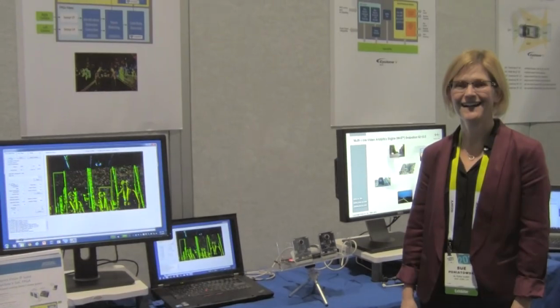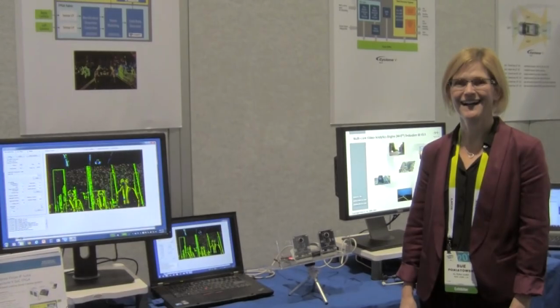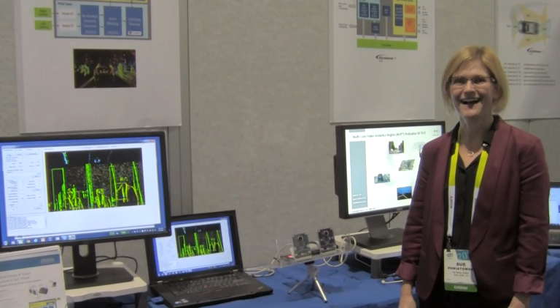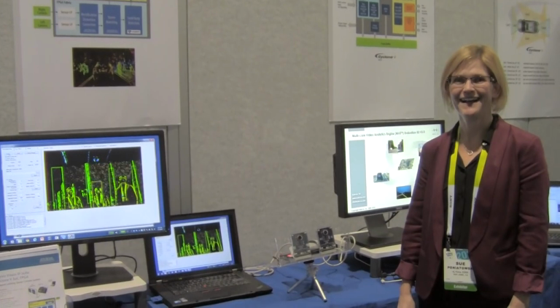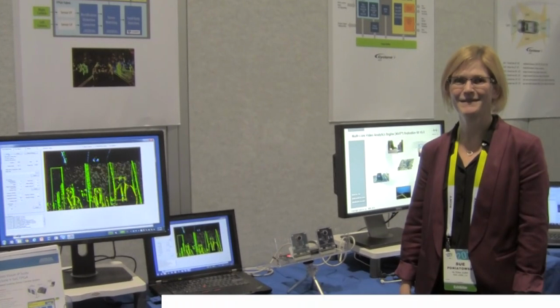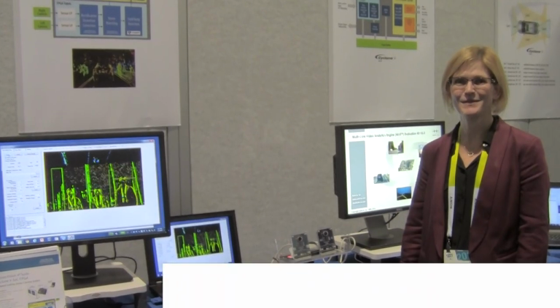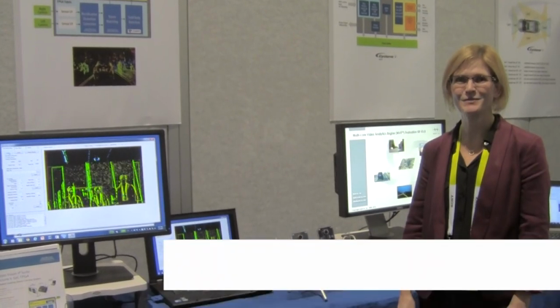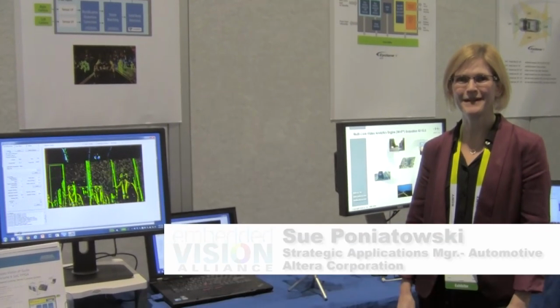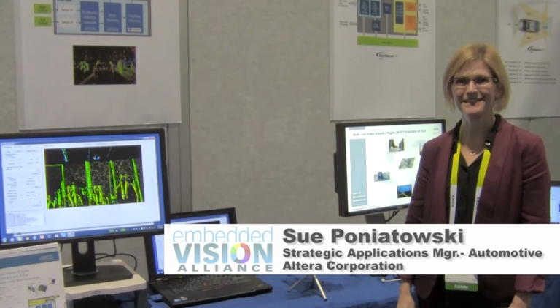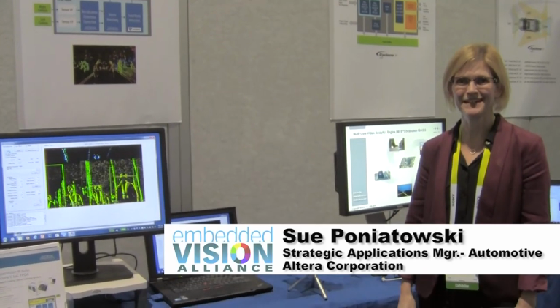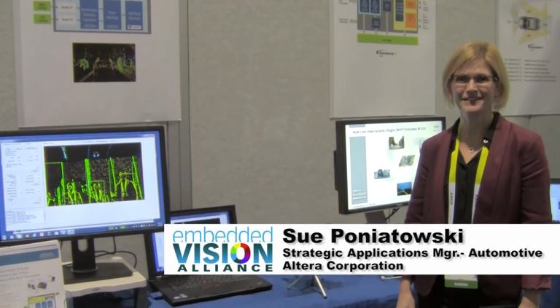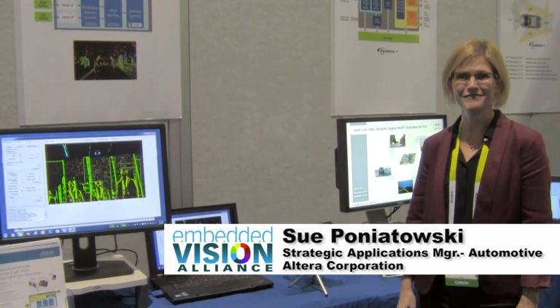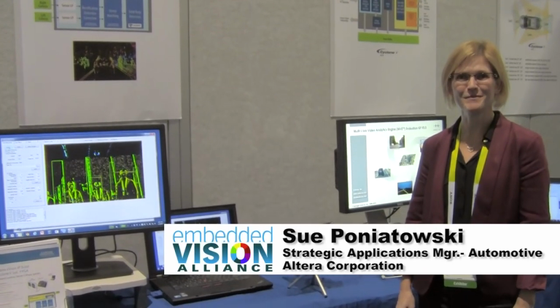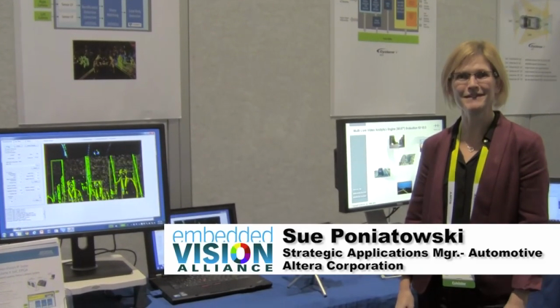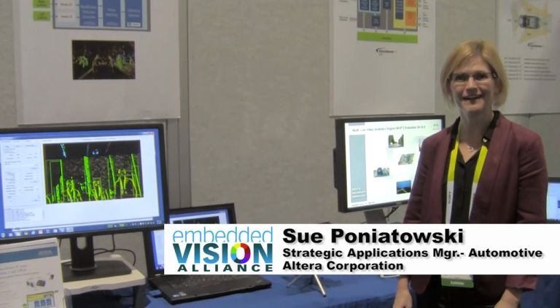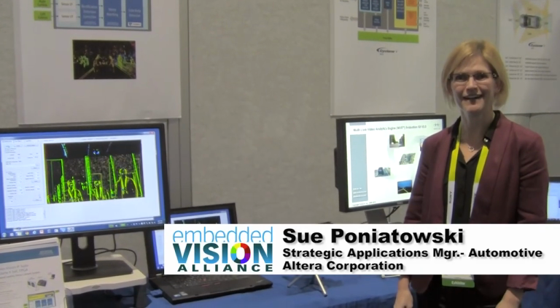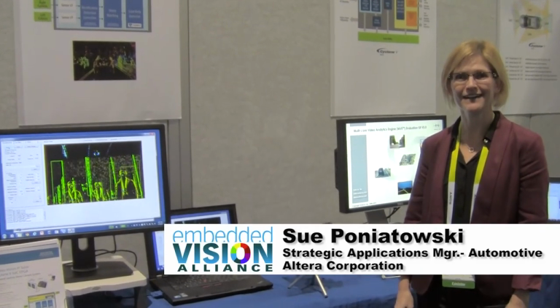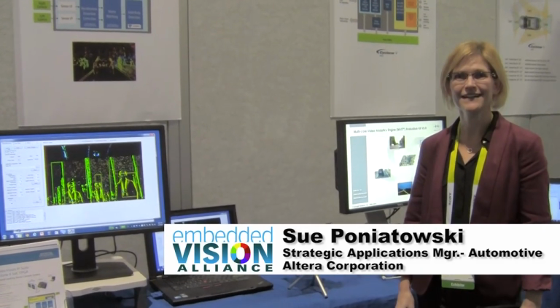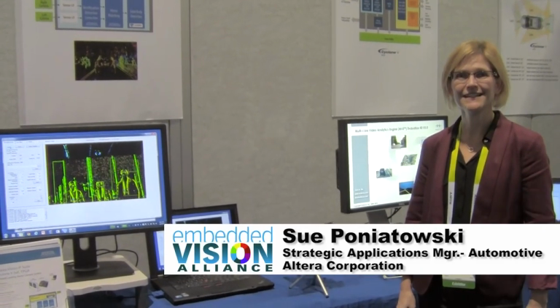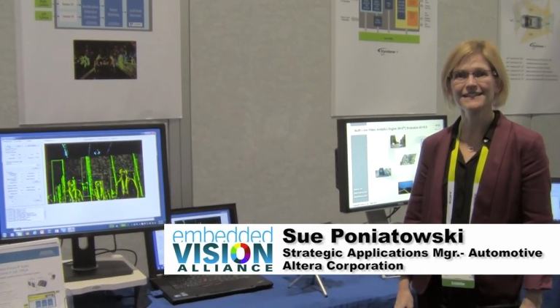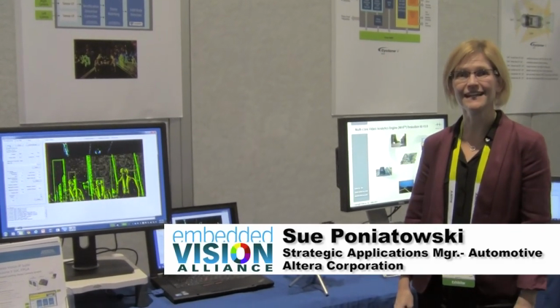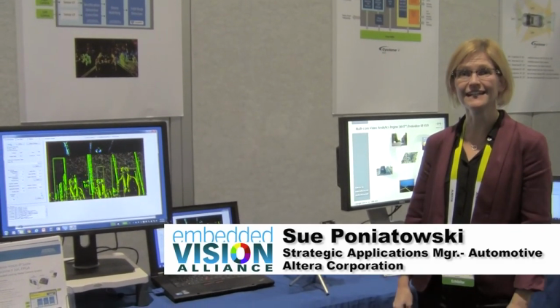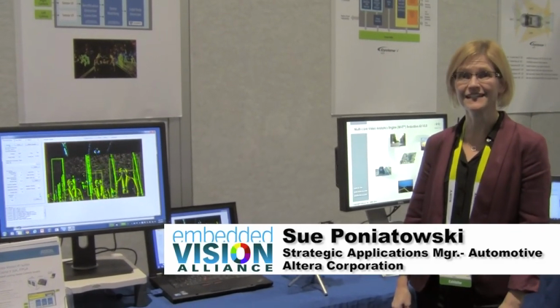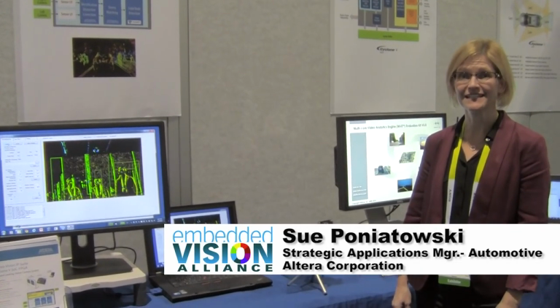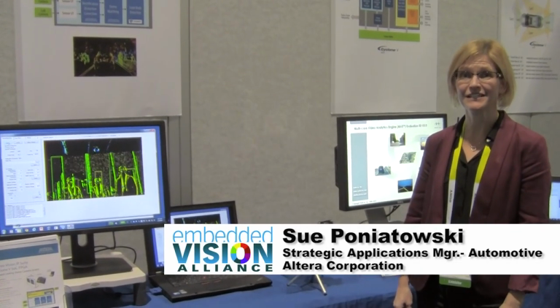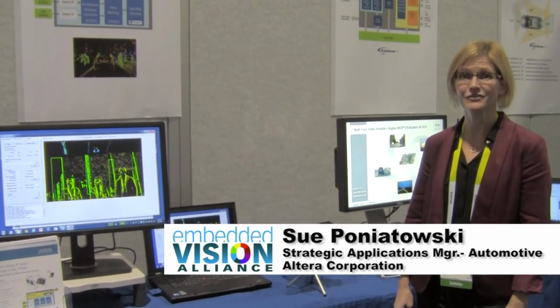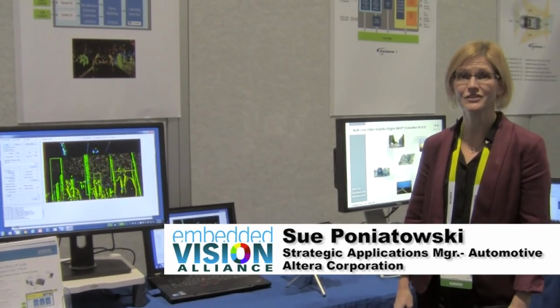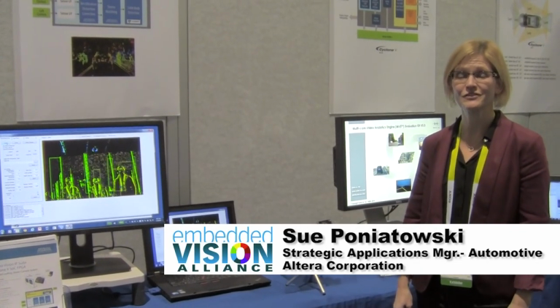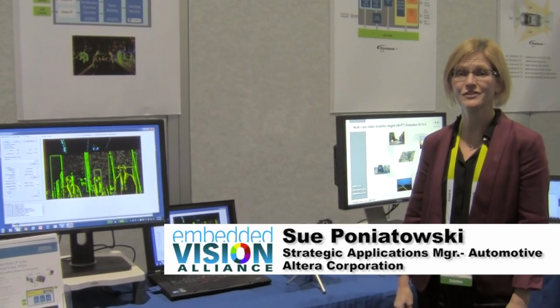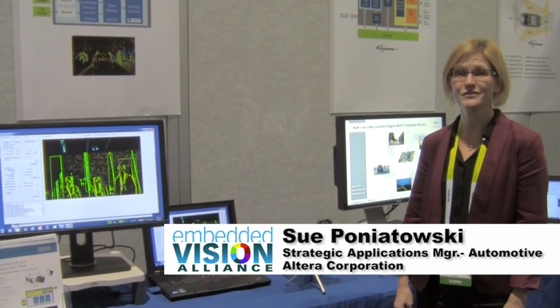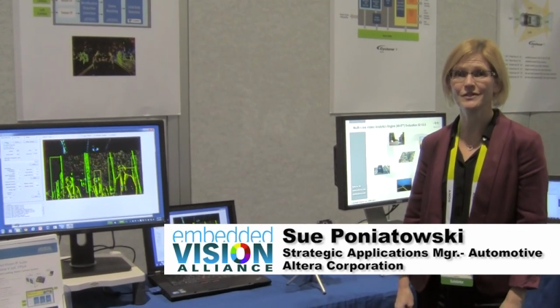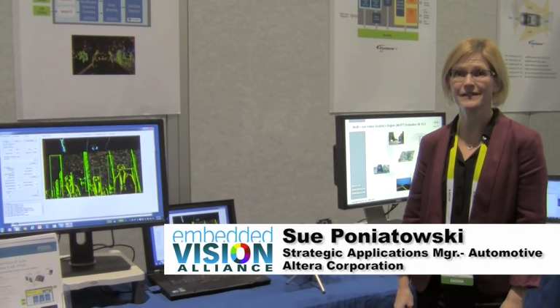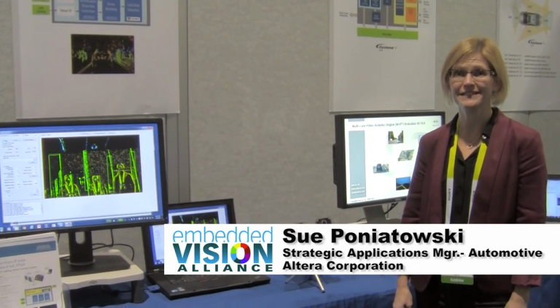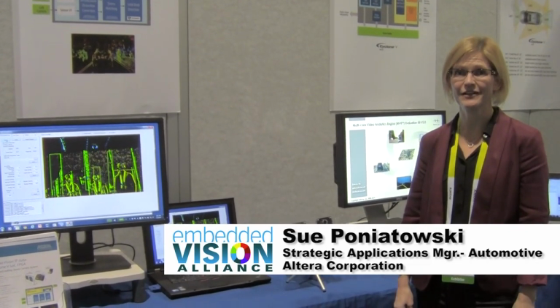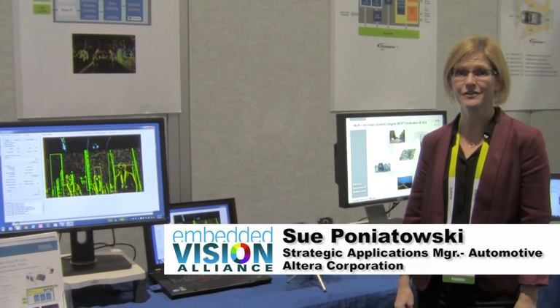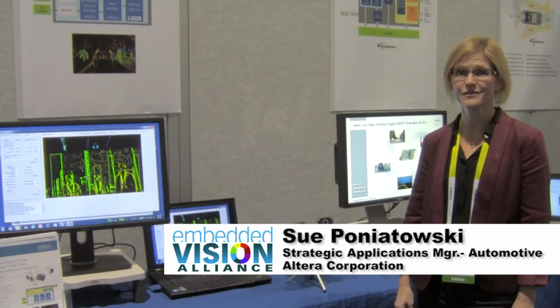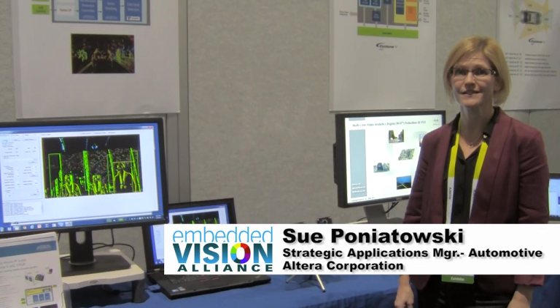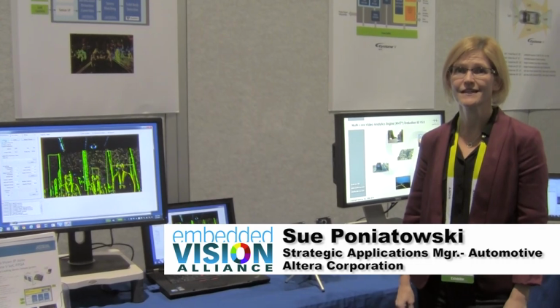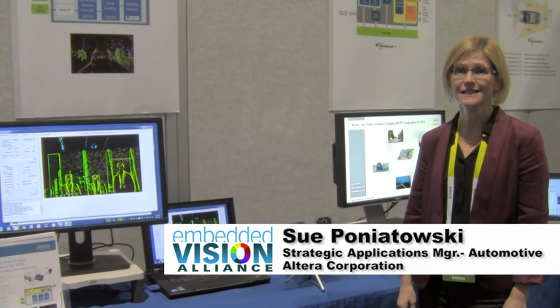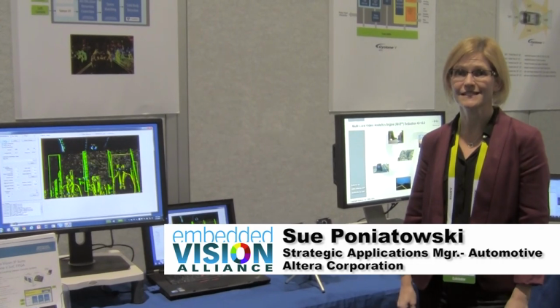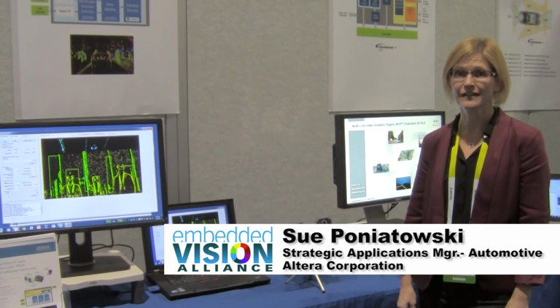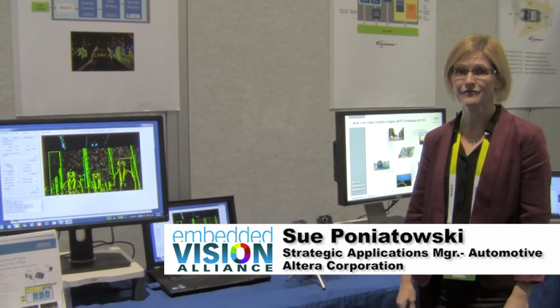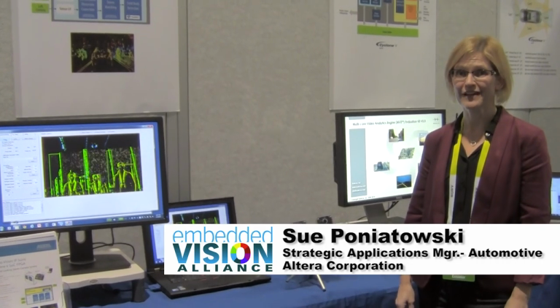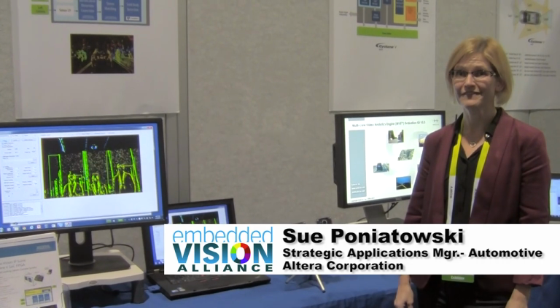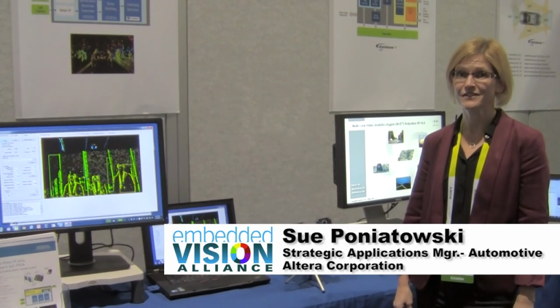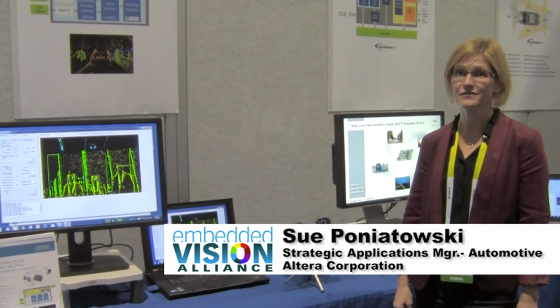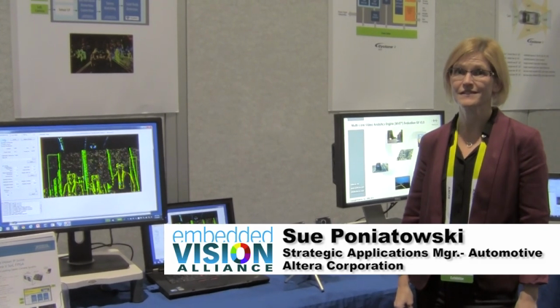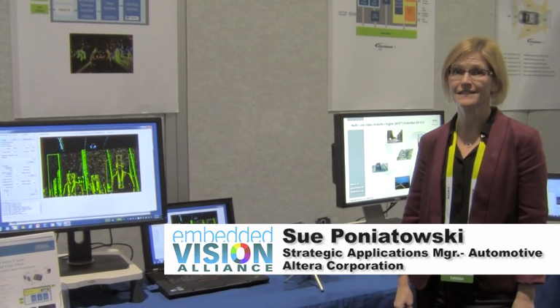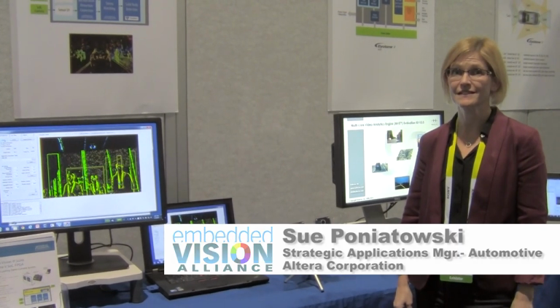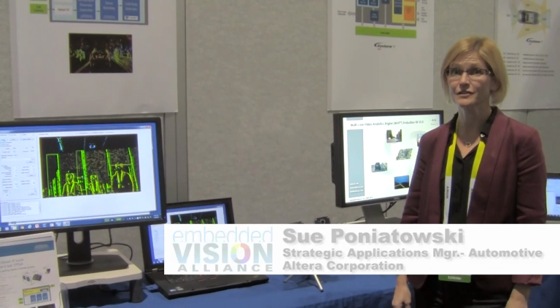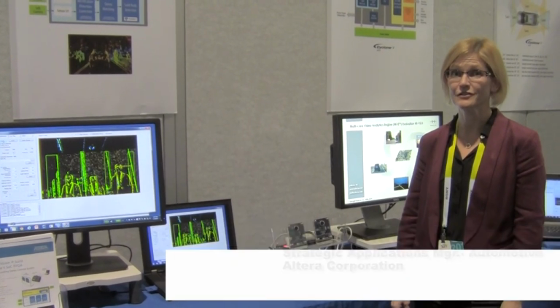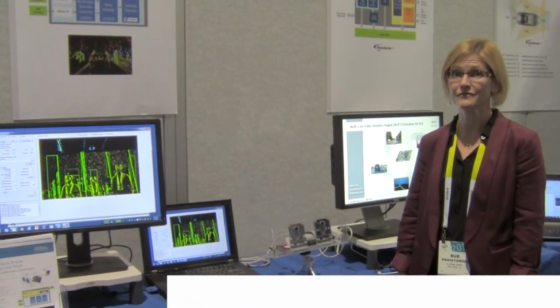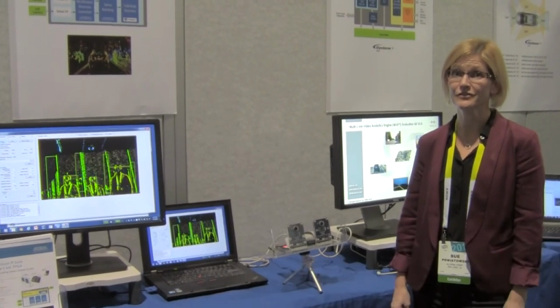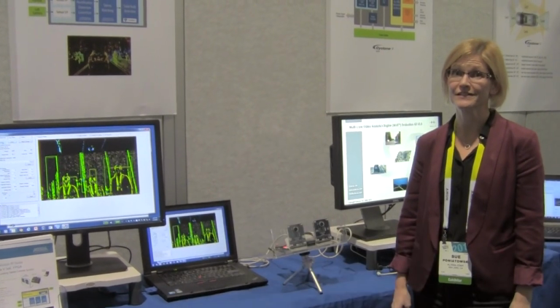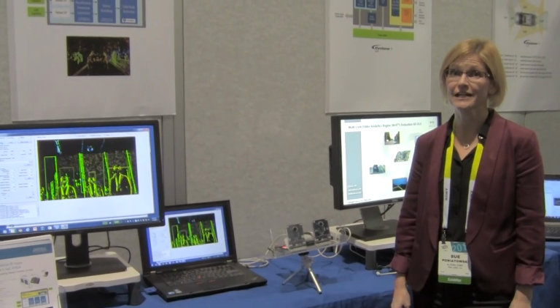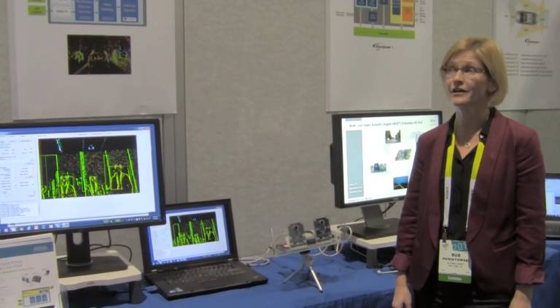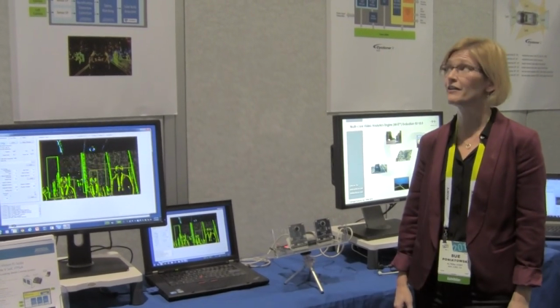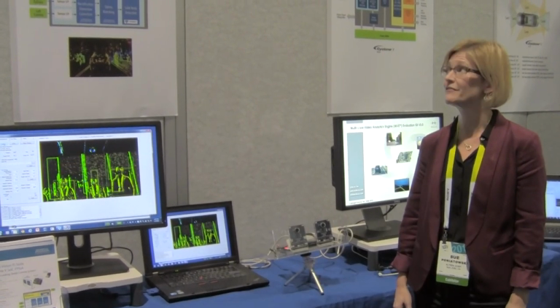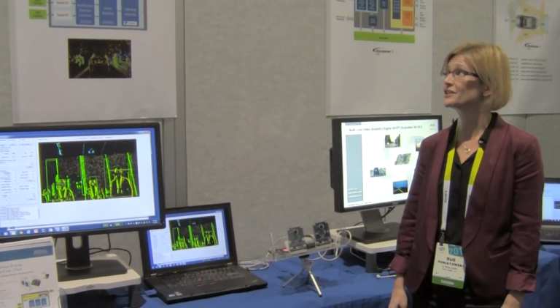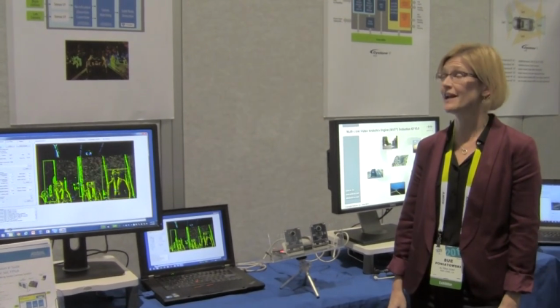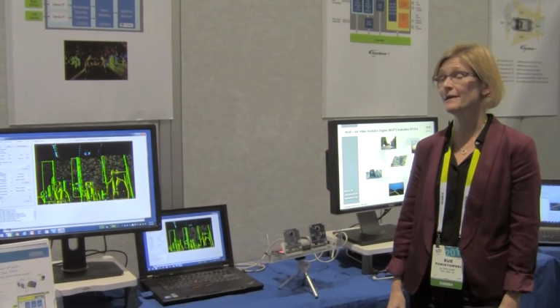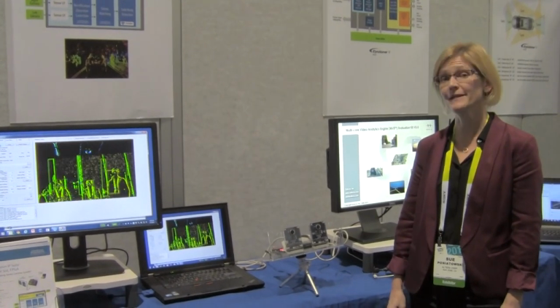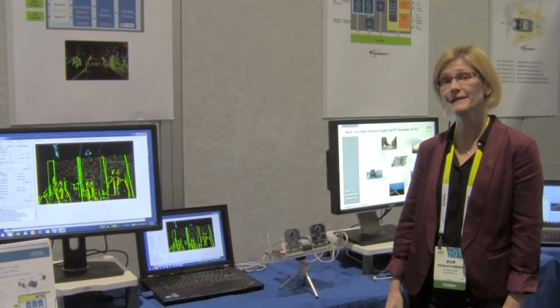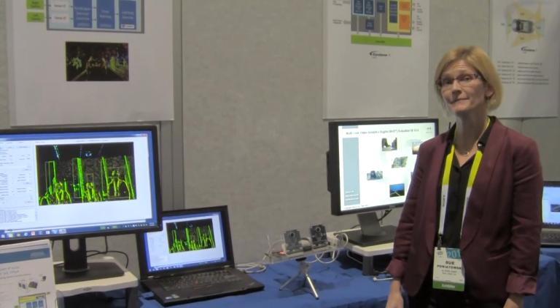Hi, I'm Sue Poniatowski from Altera. Today I'd like to introduce you to Altera's Cyclone 5 SoC solution for Stereo Vision.